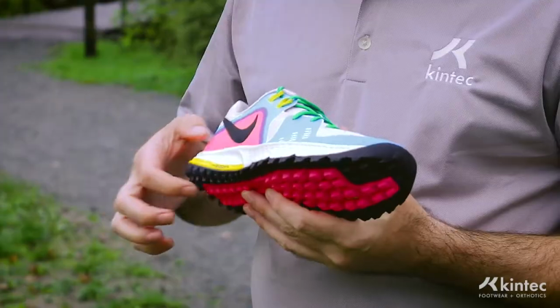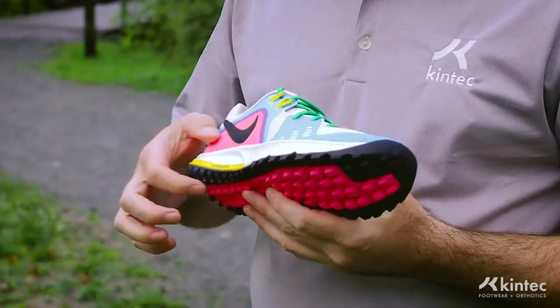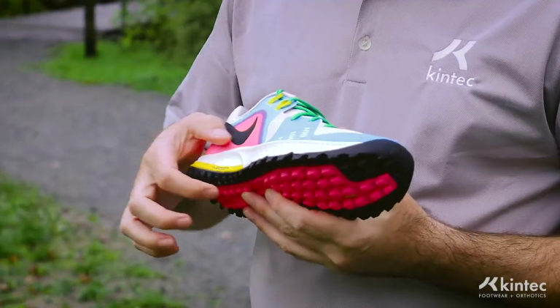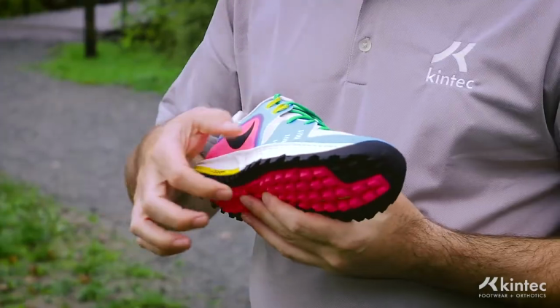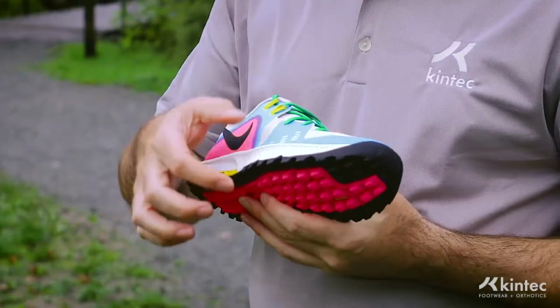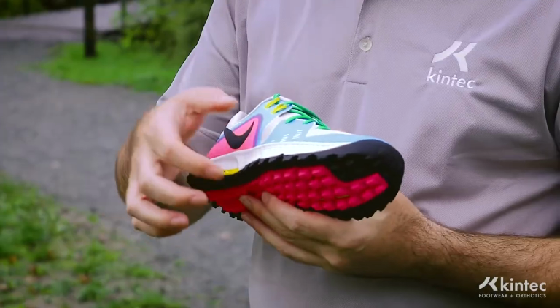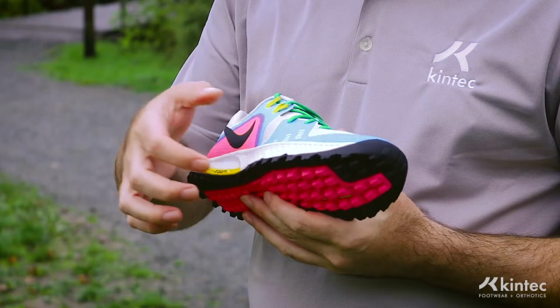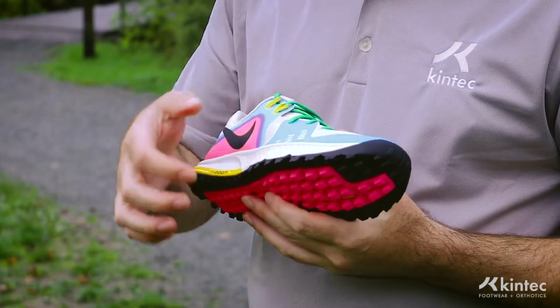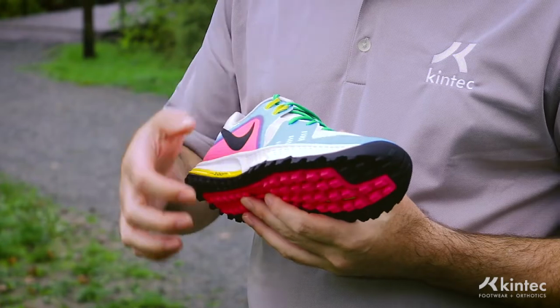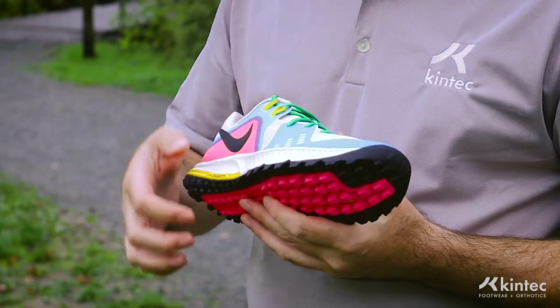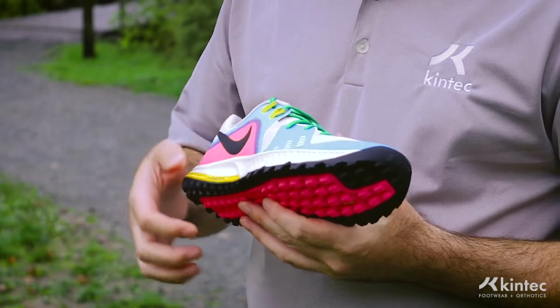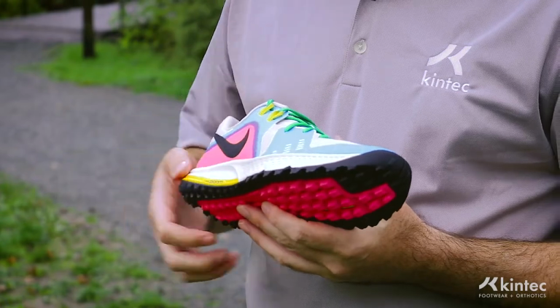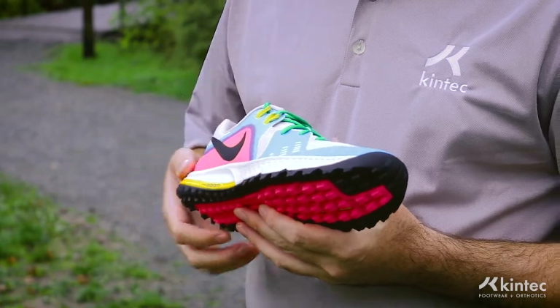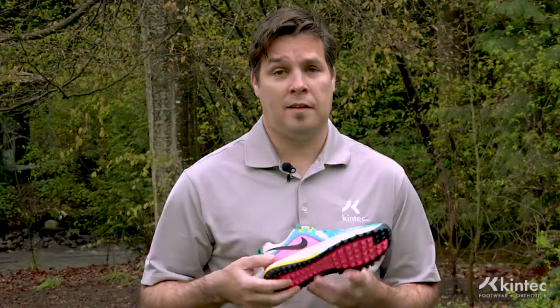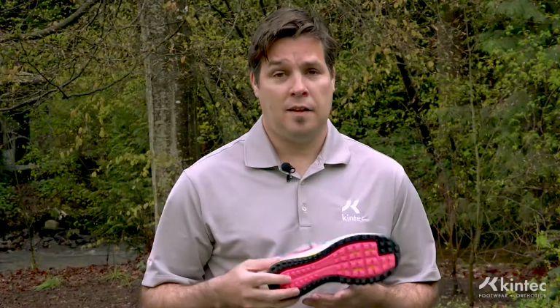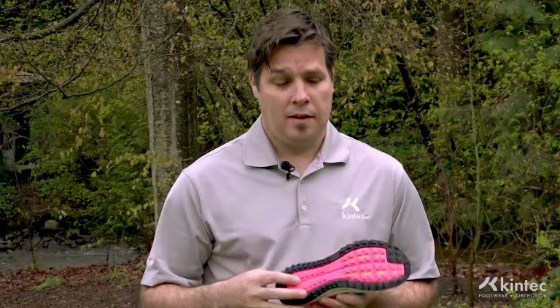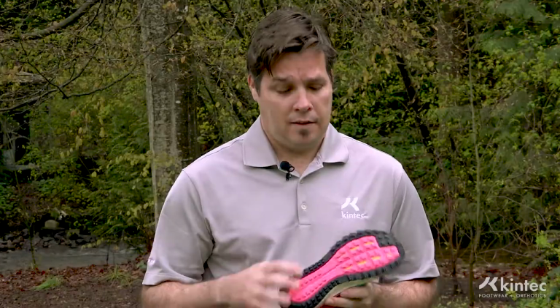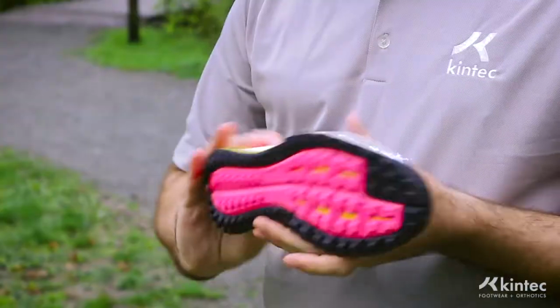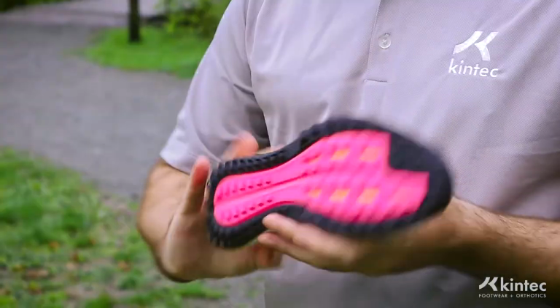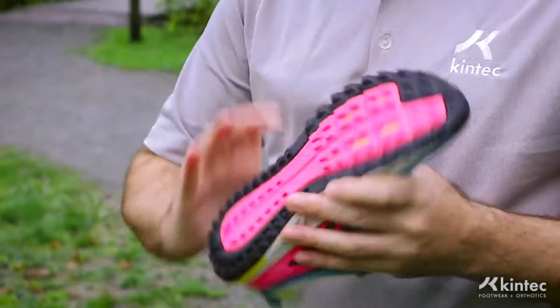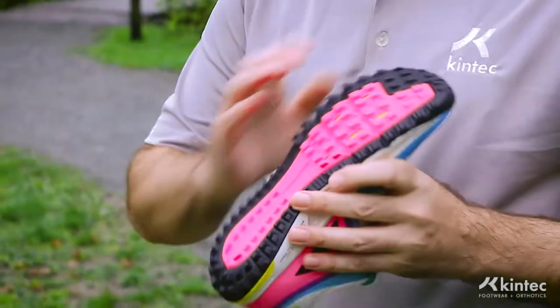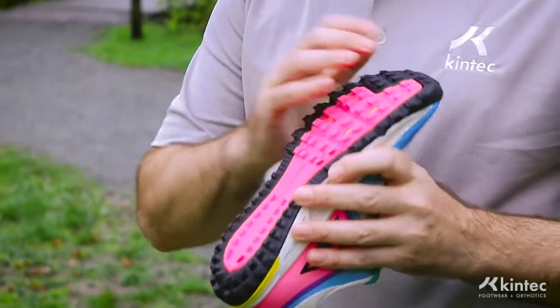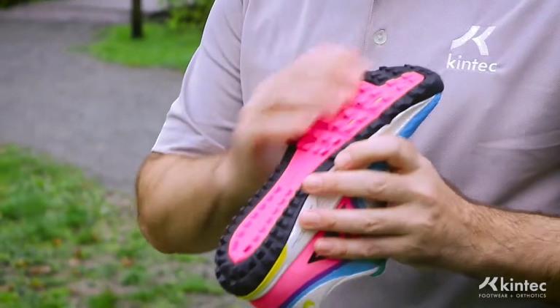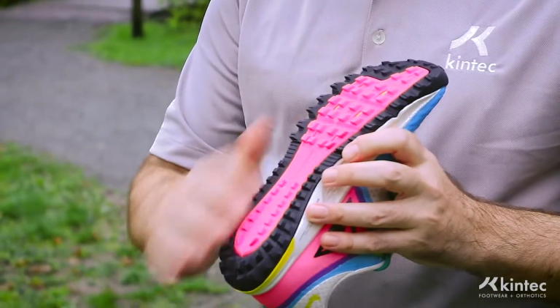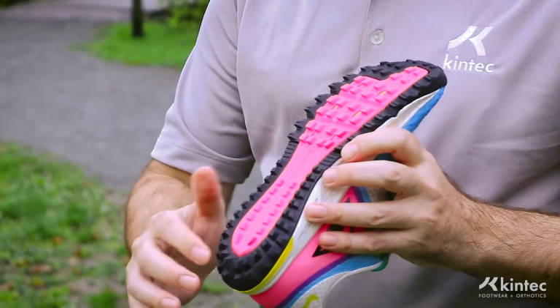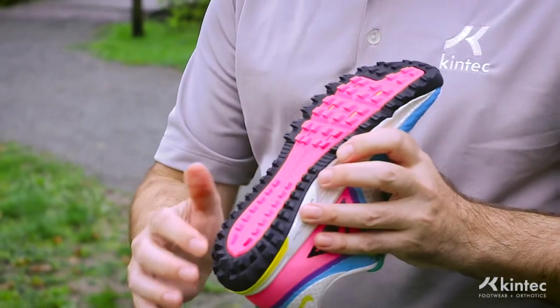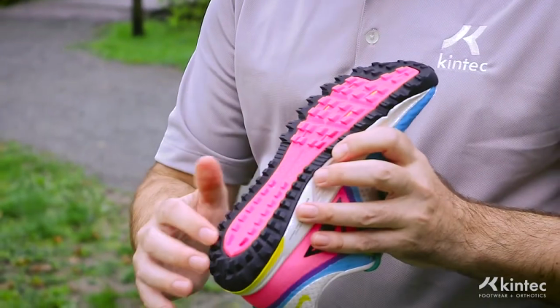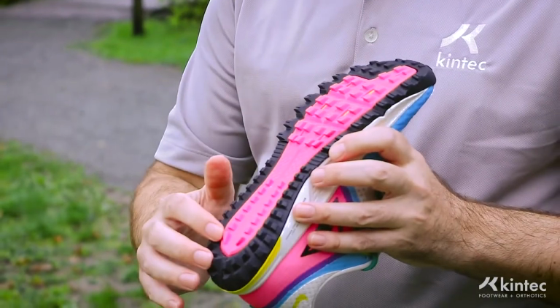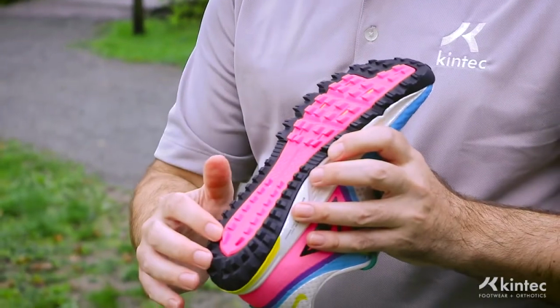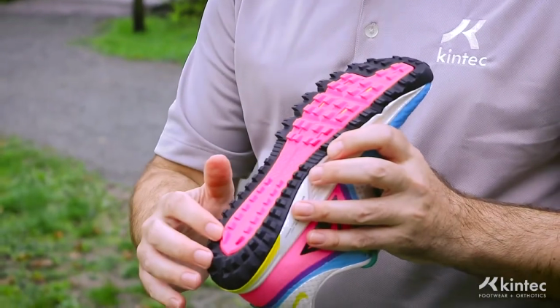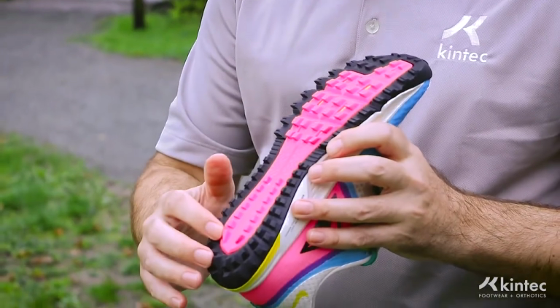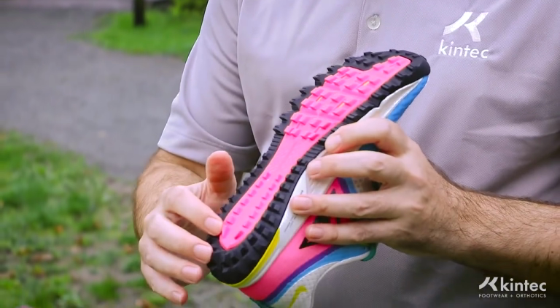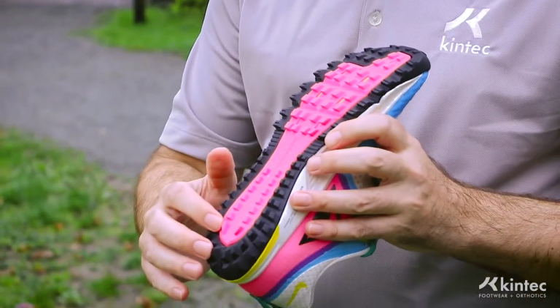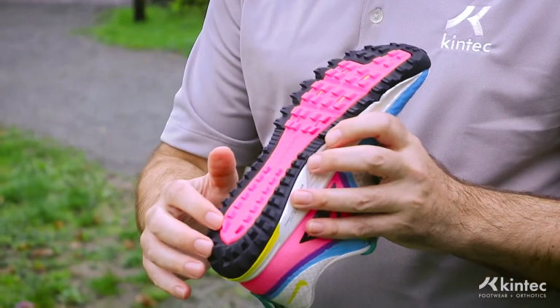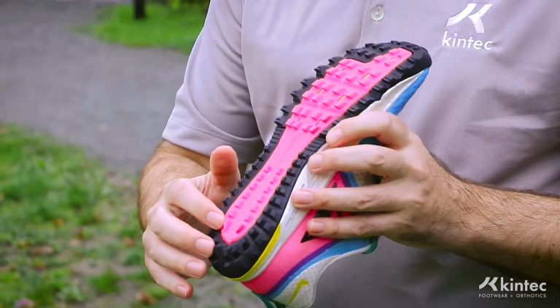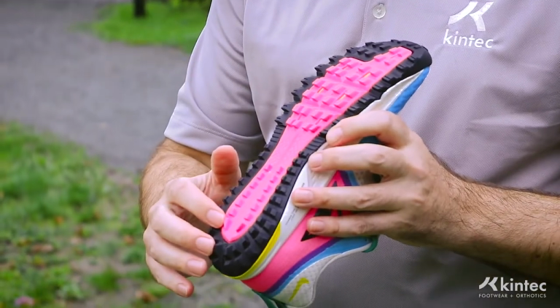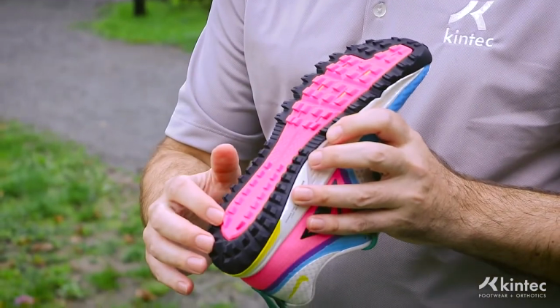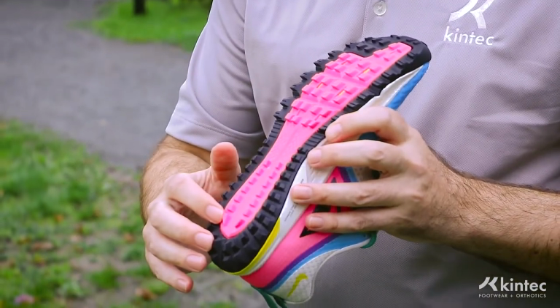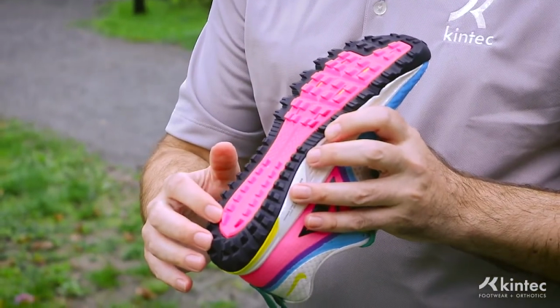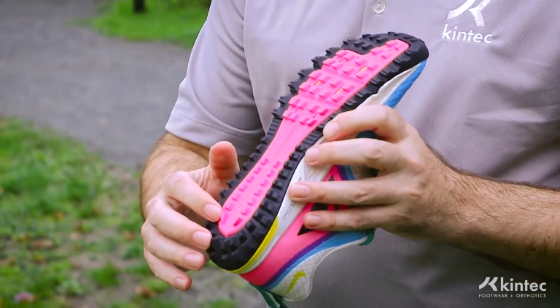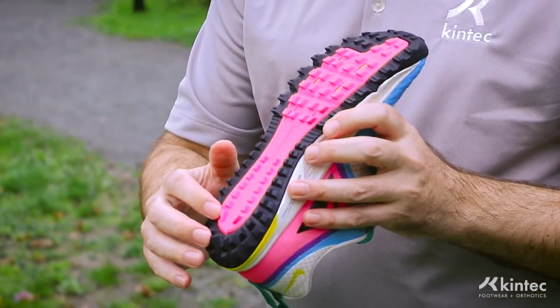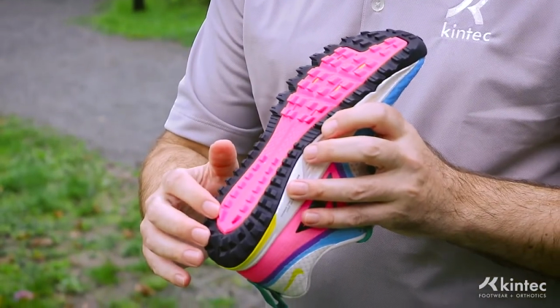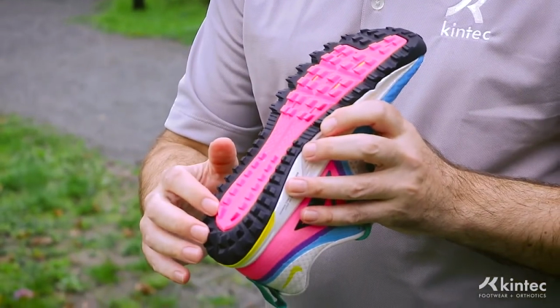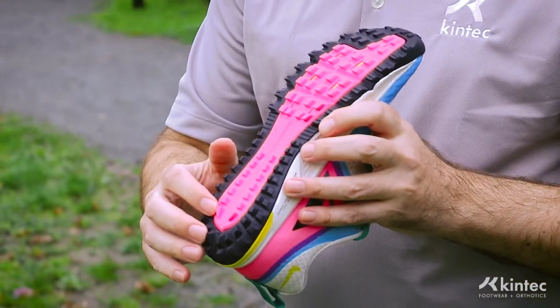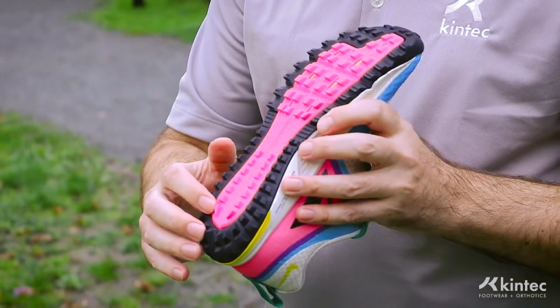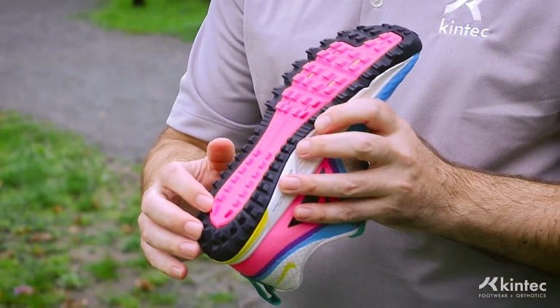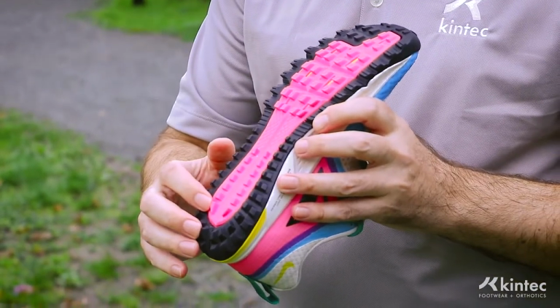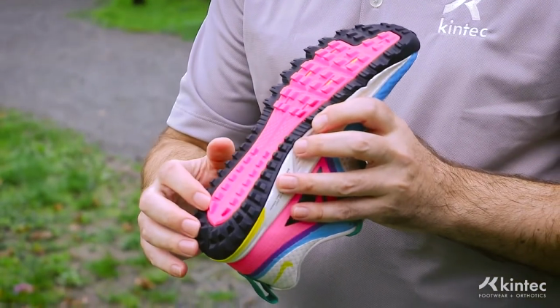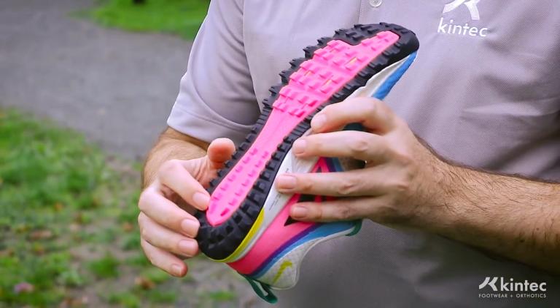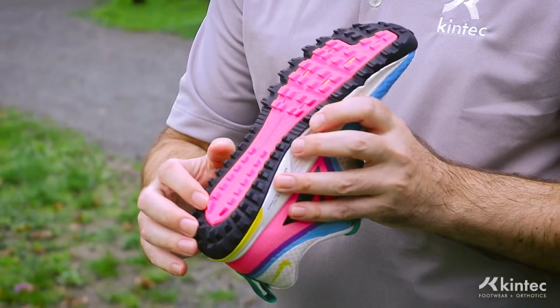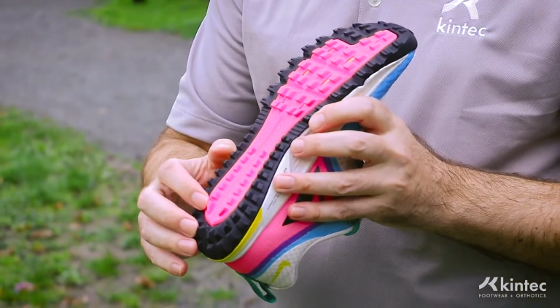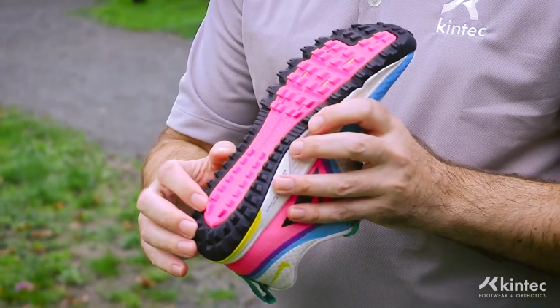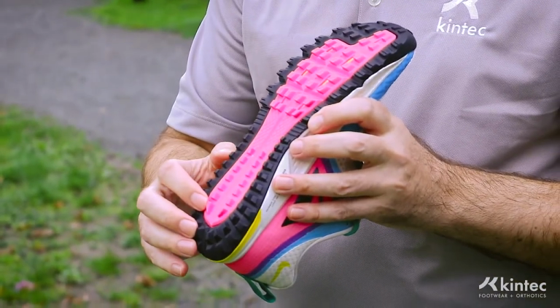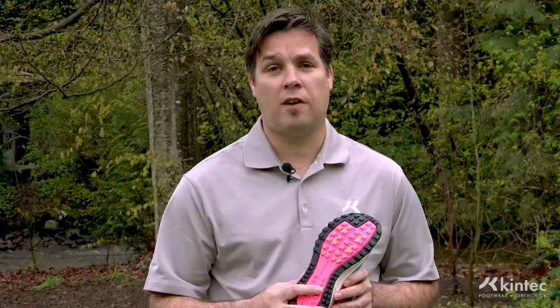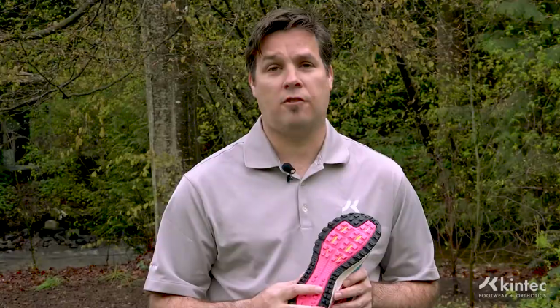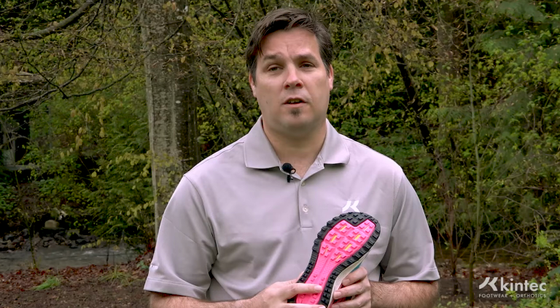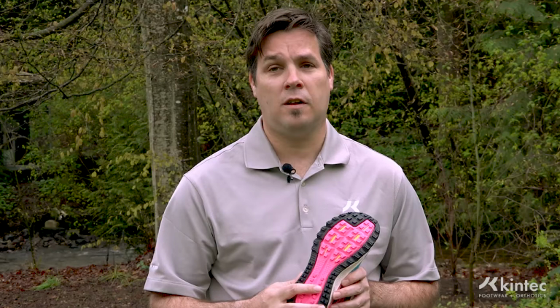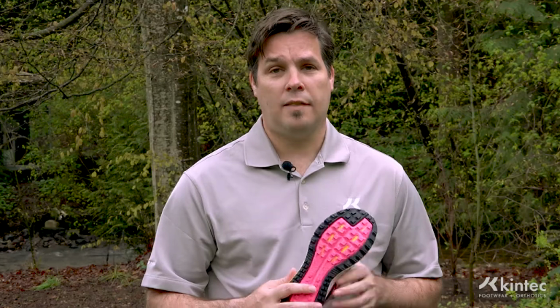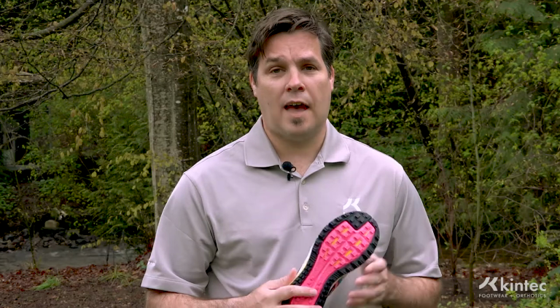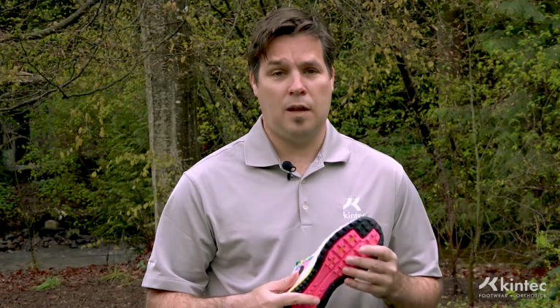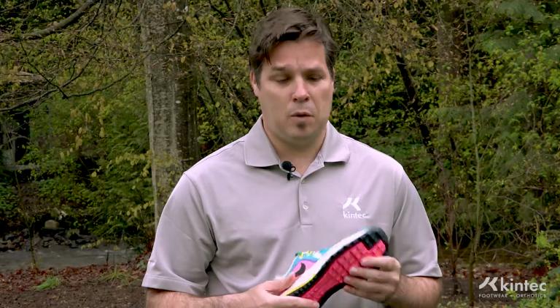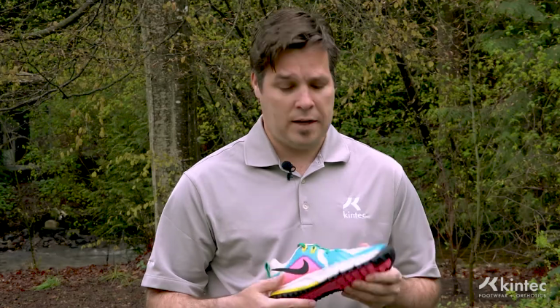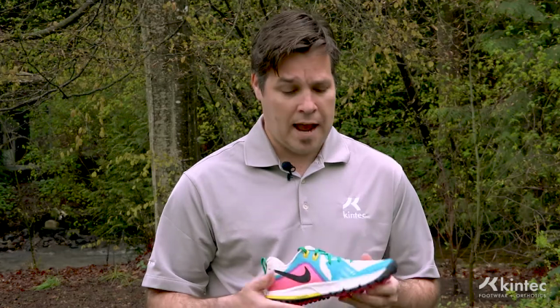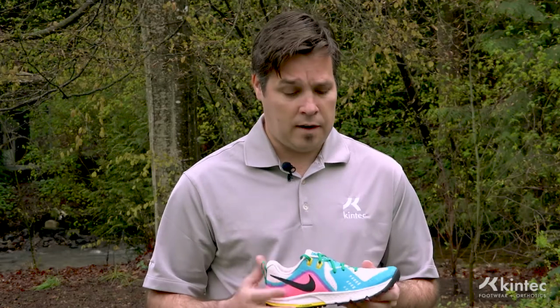It still has that 8mm offset. They didn't change anything on the base of the shoe, so still the same grip and traction and protection that you would get.